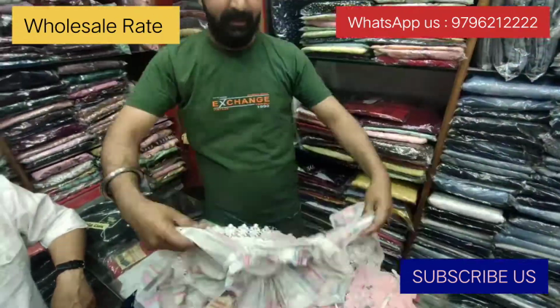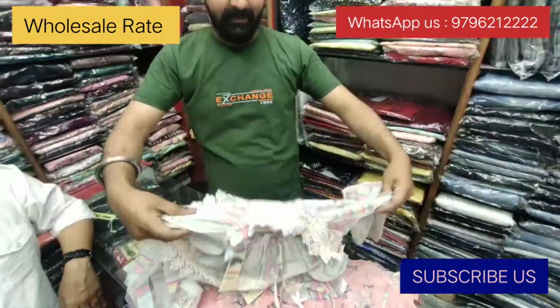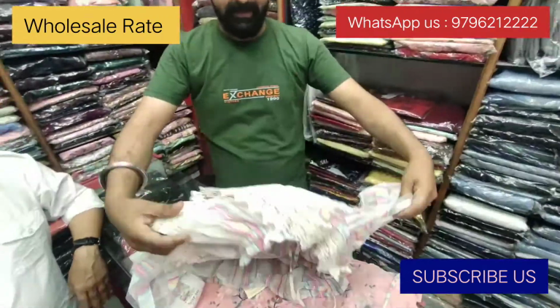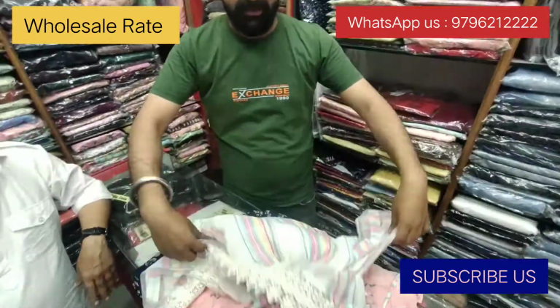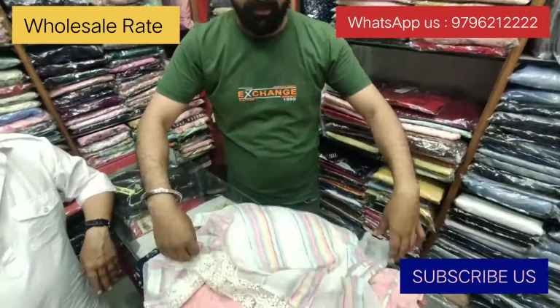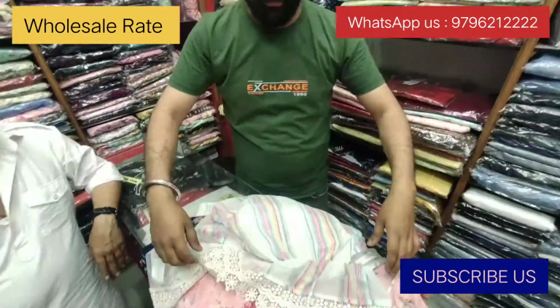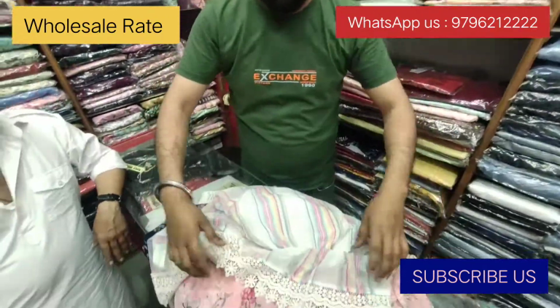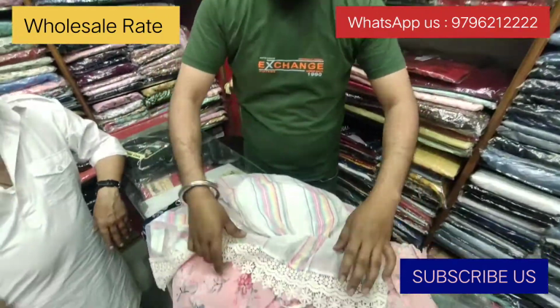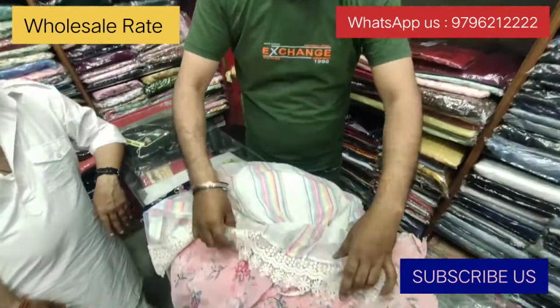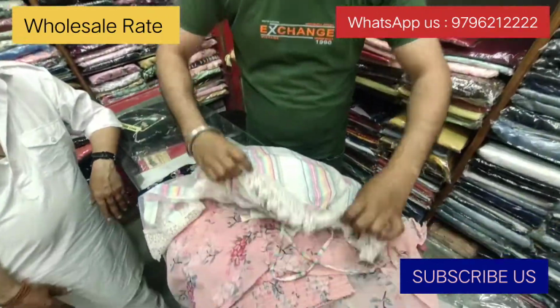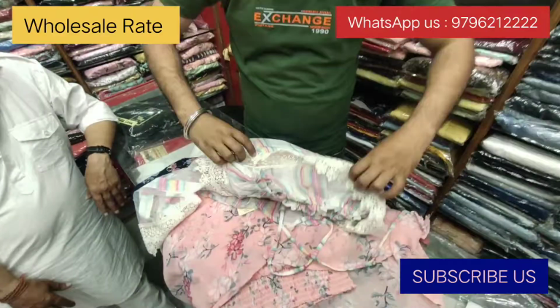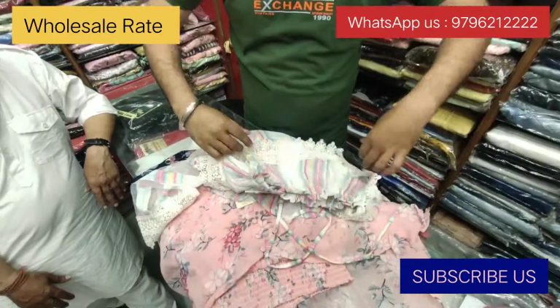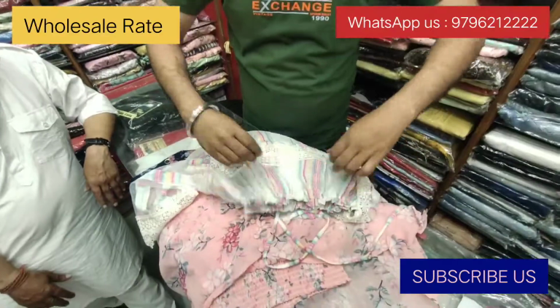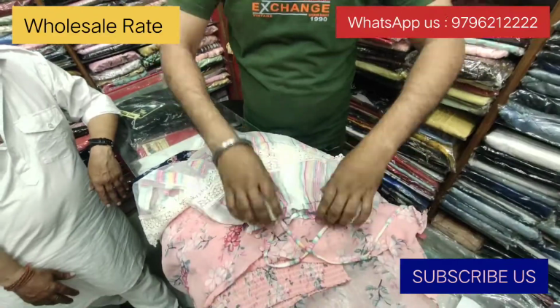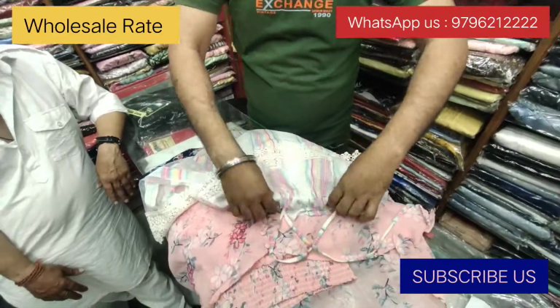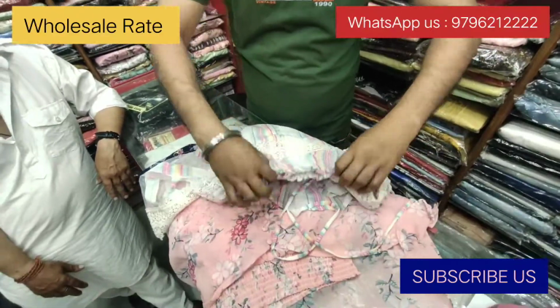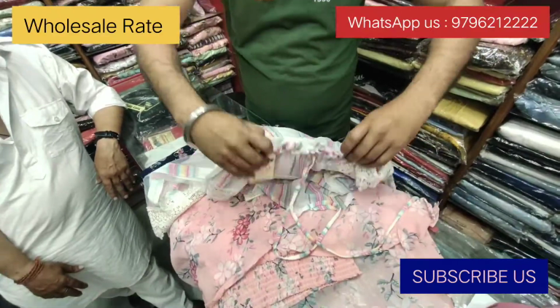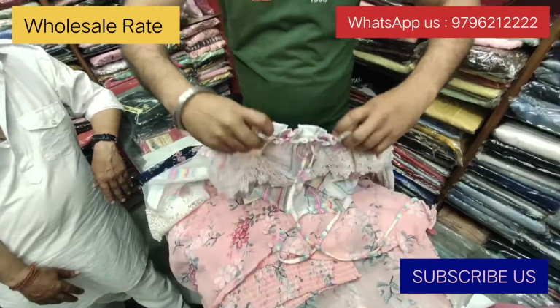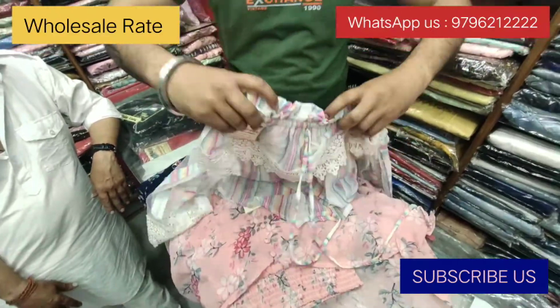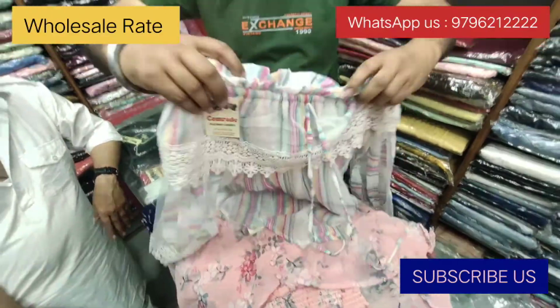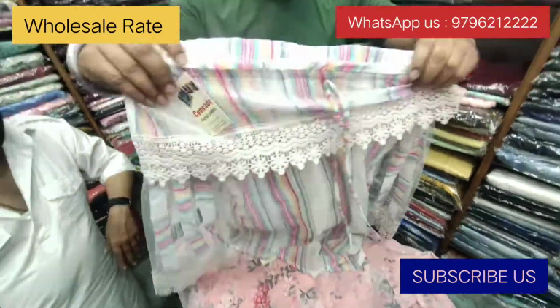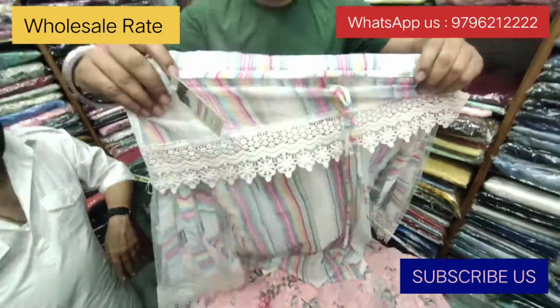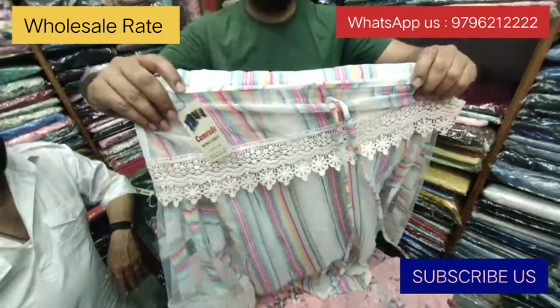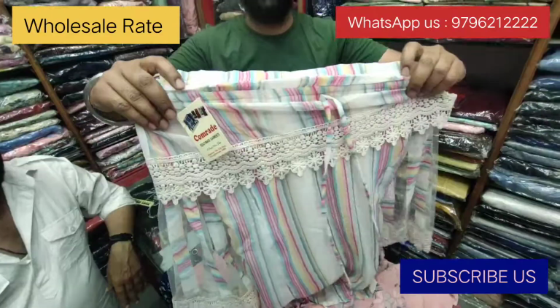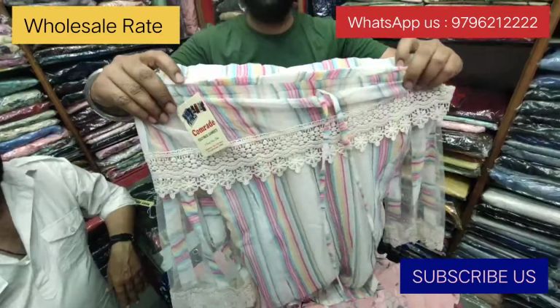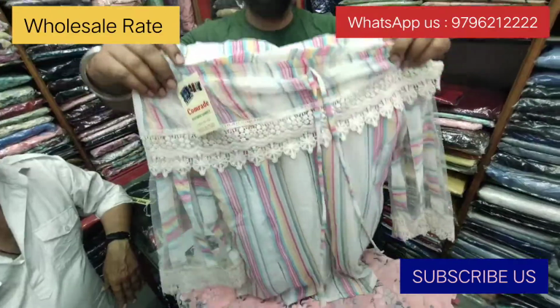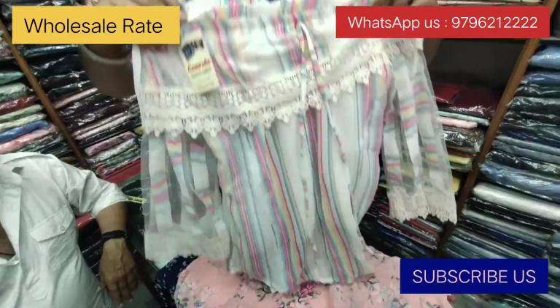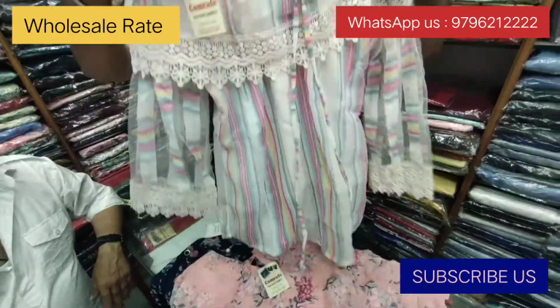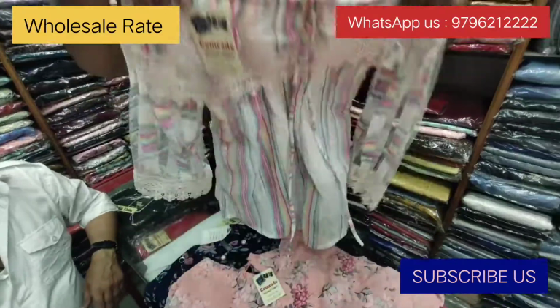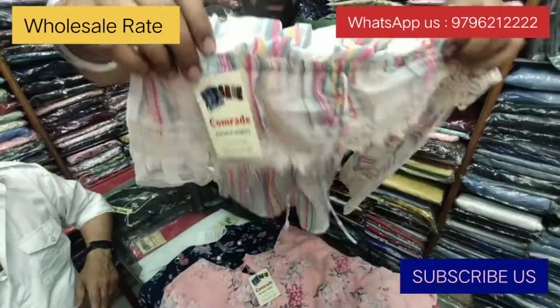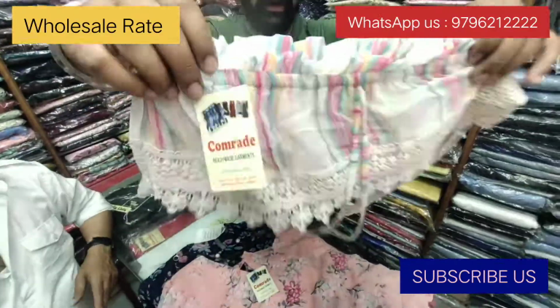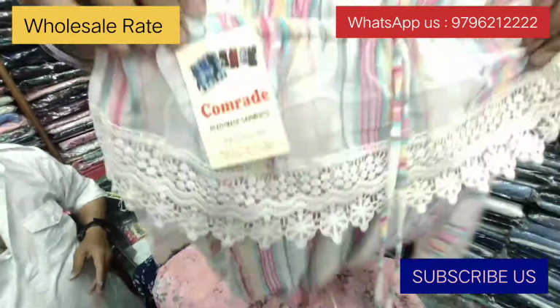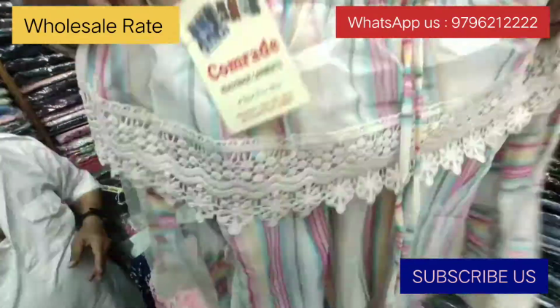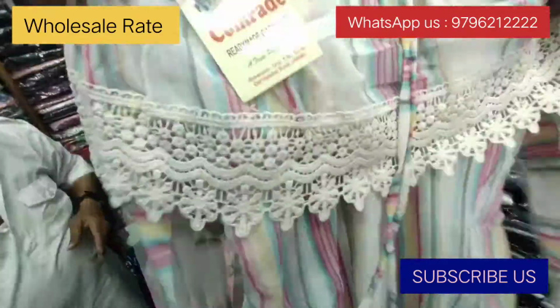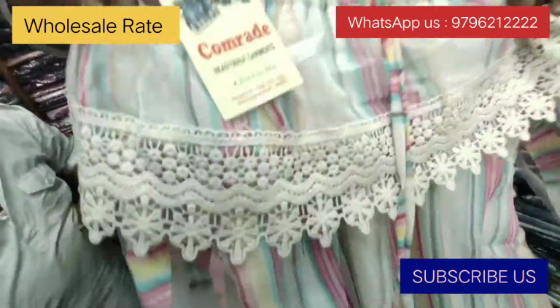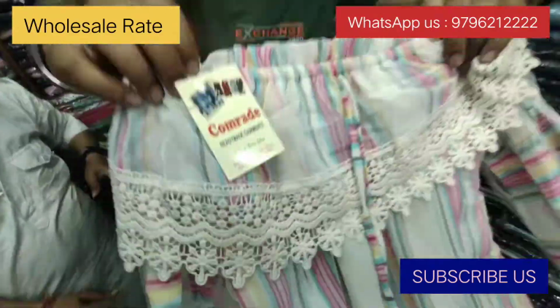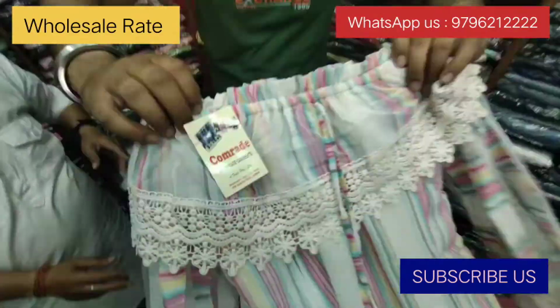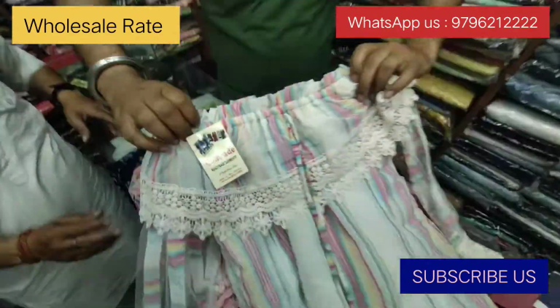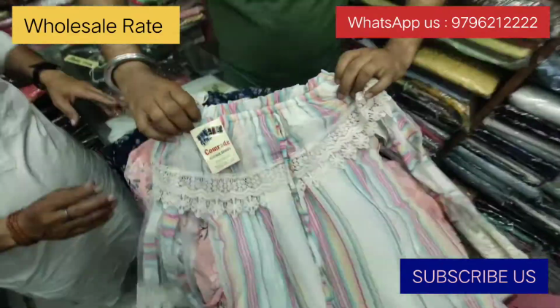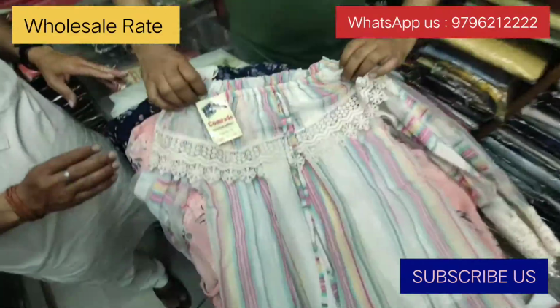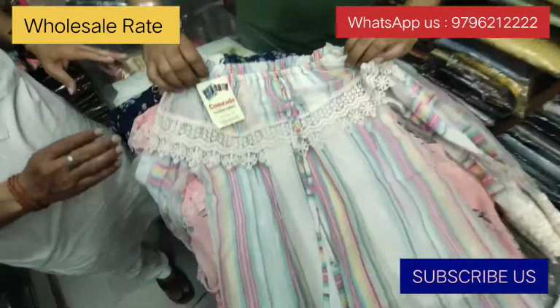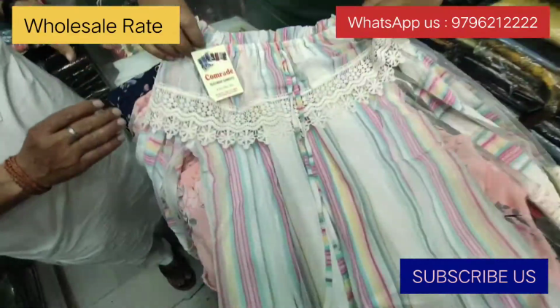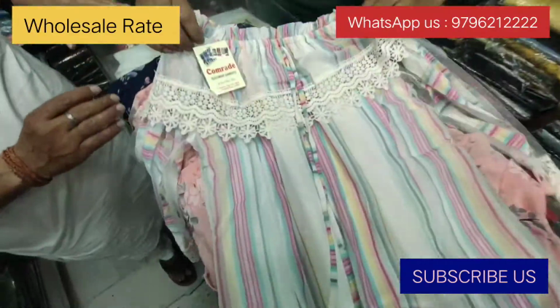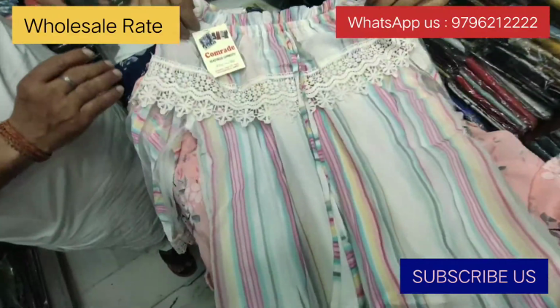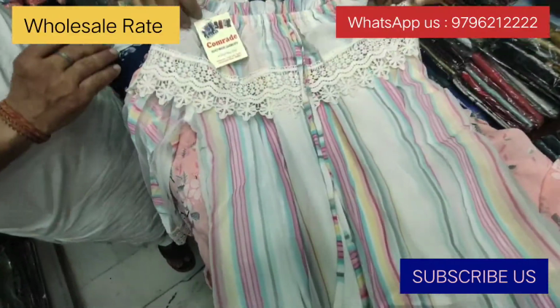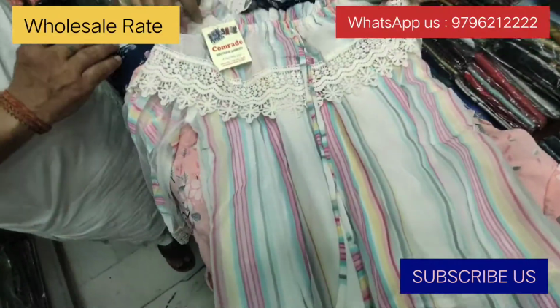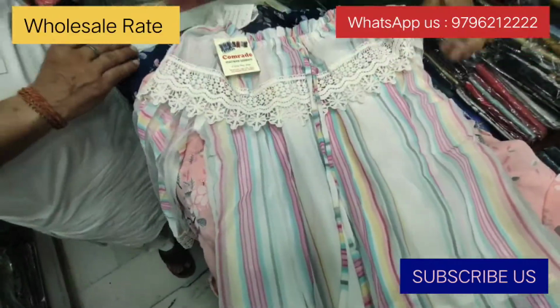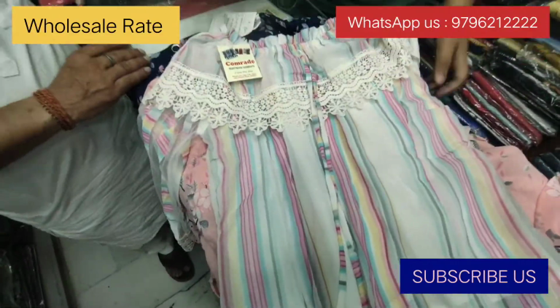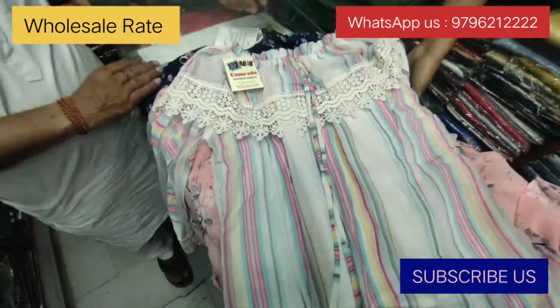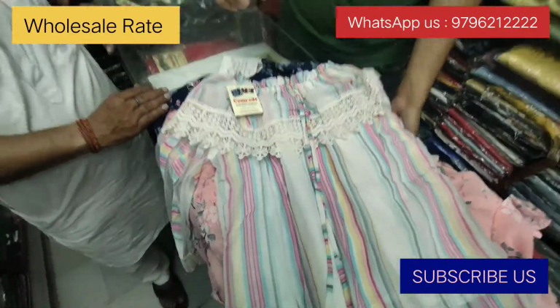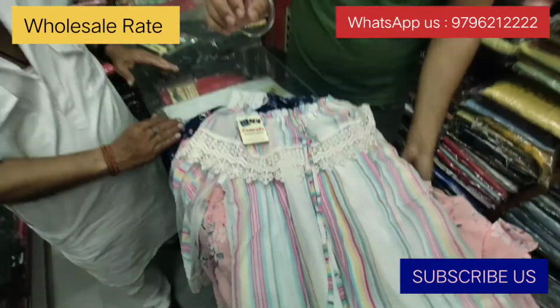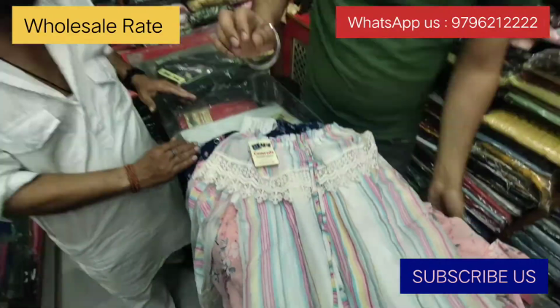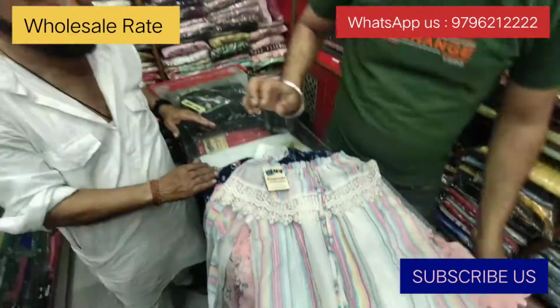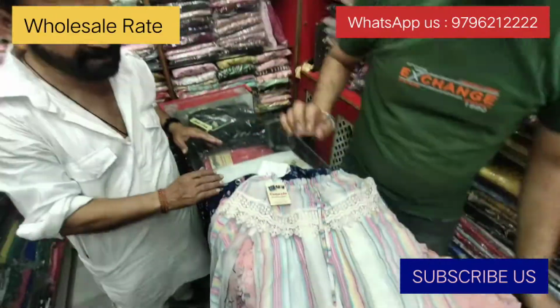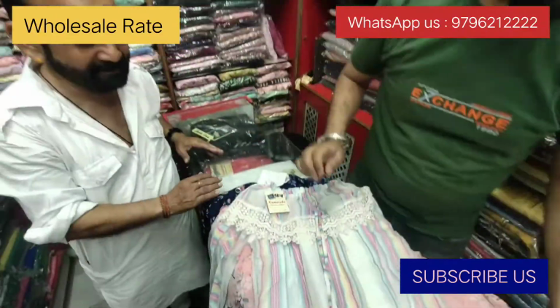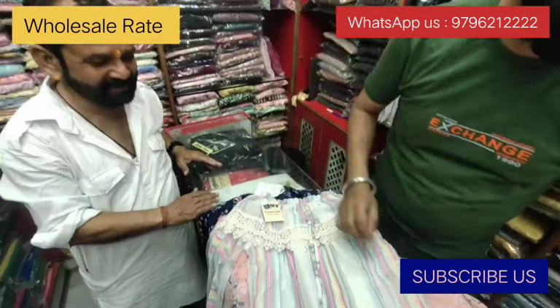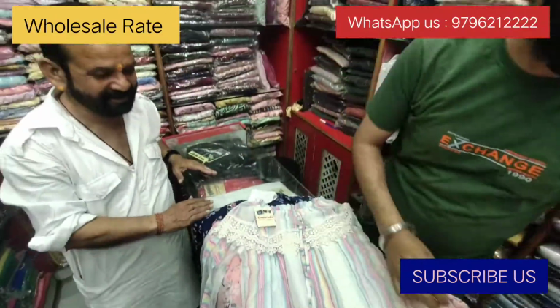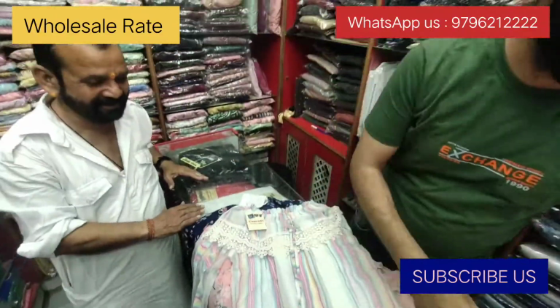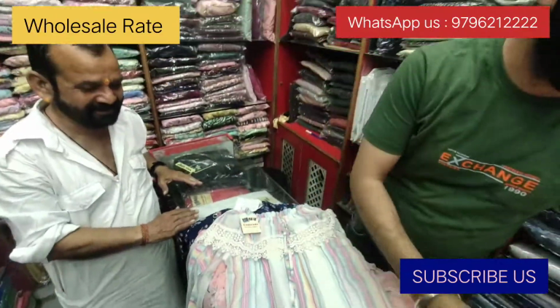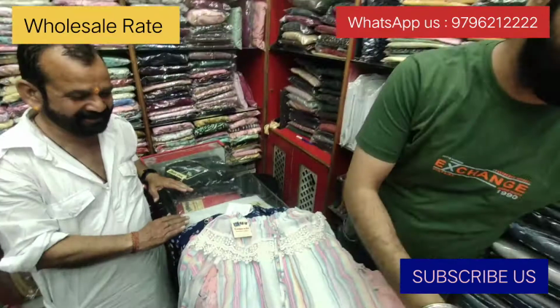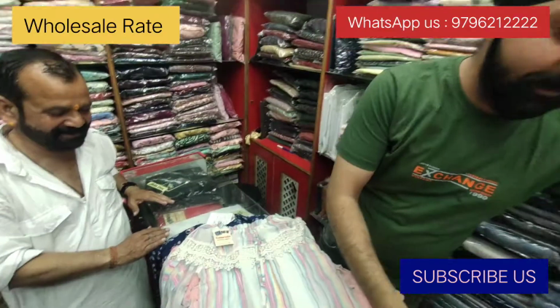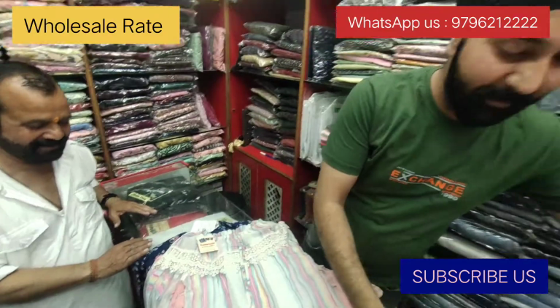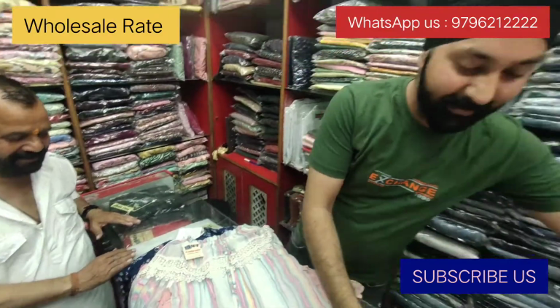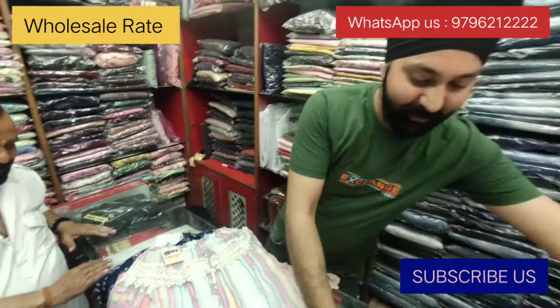It's a white color piece. It will also be off-shoulder. It's only 500.